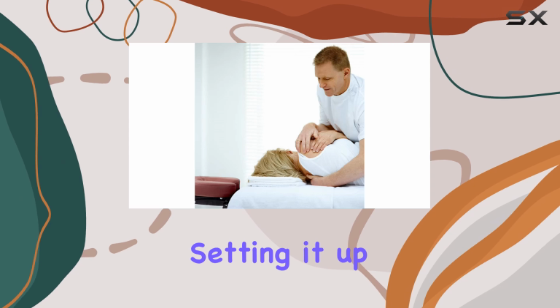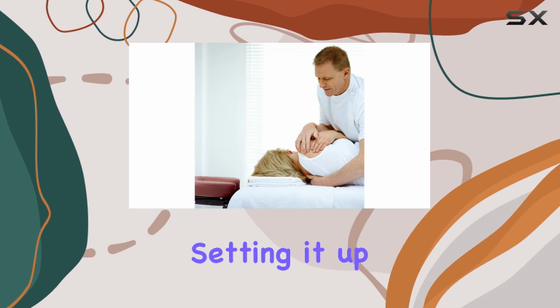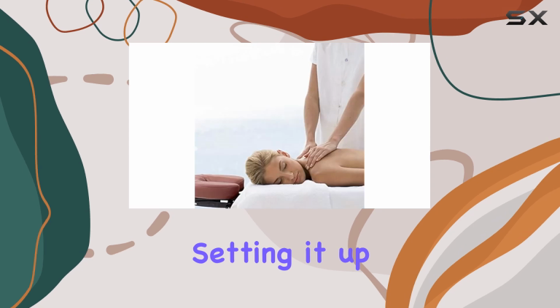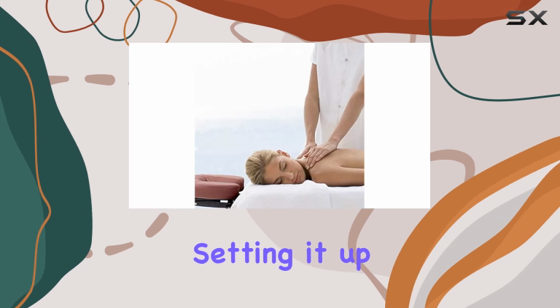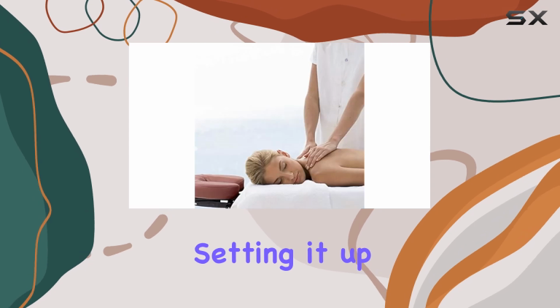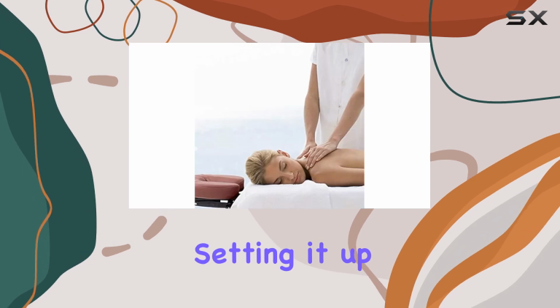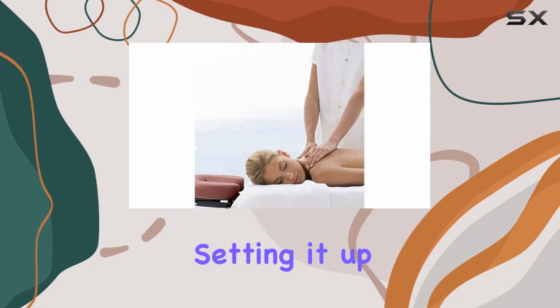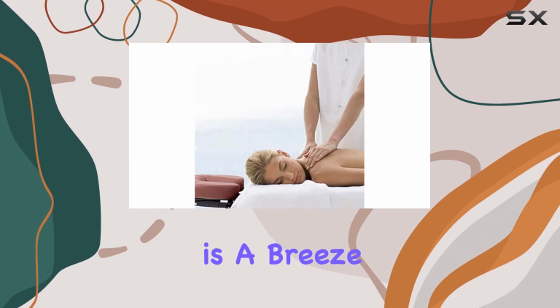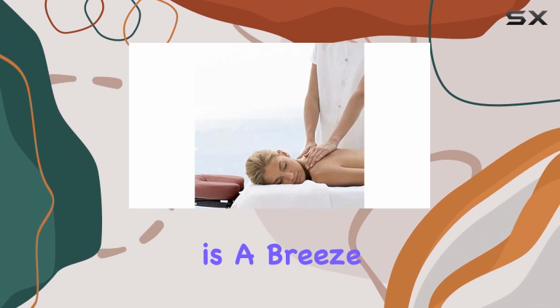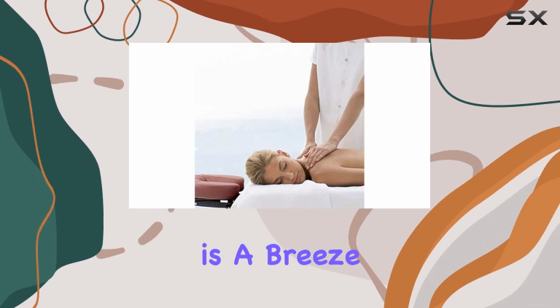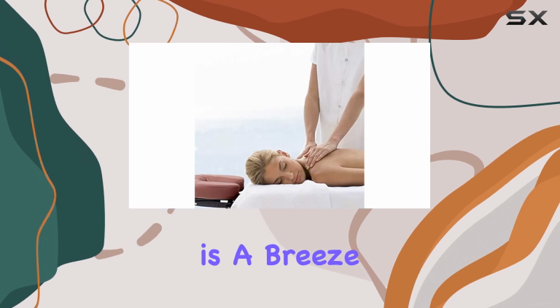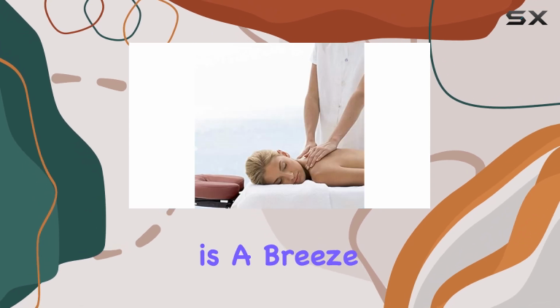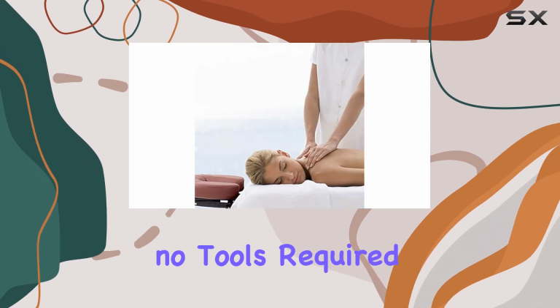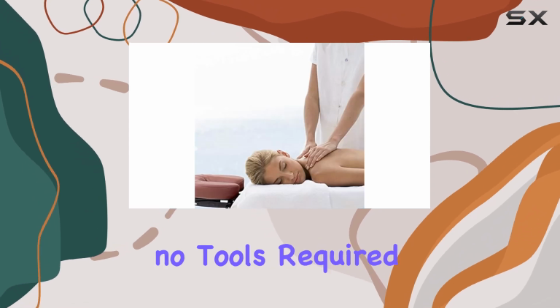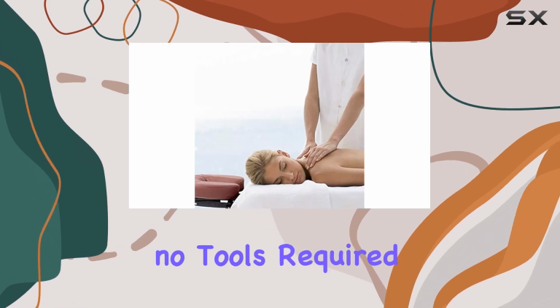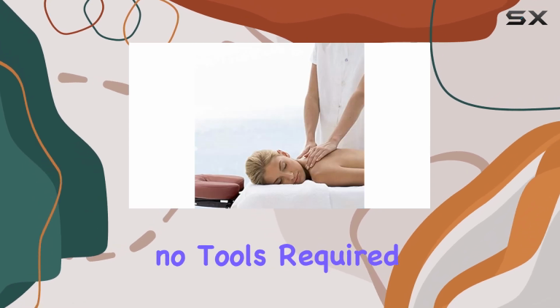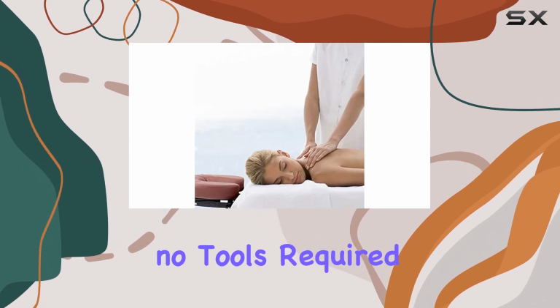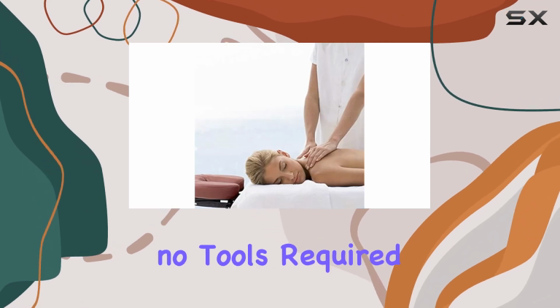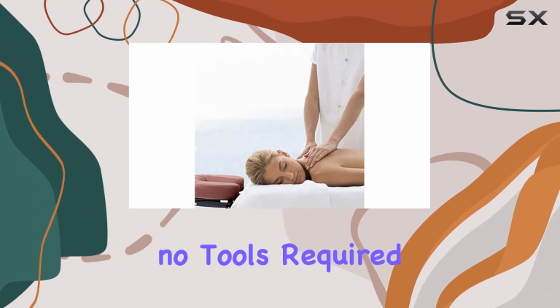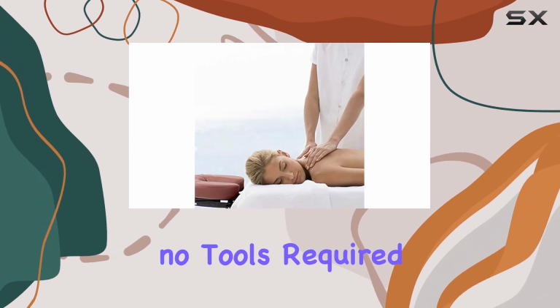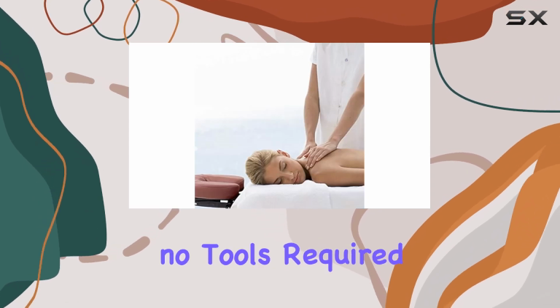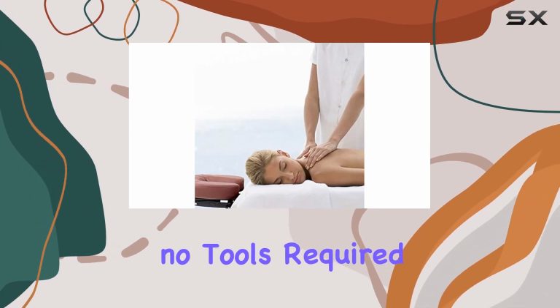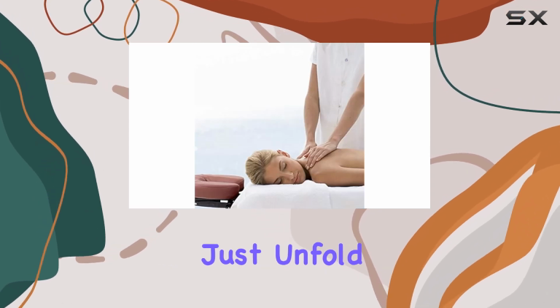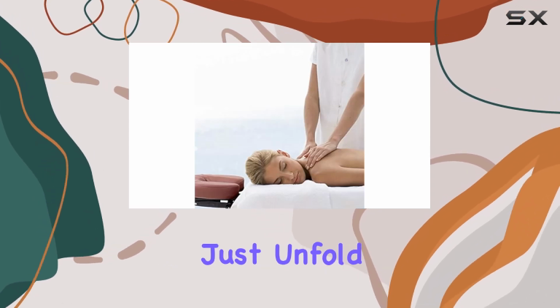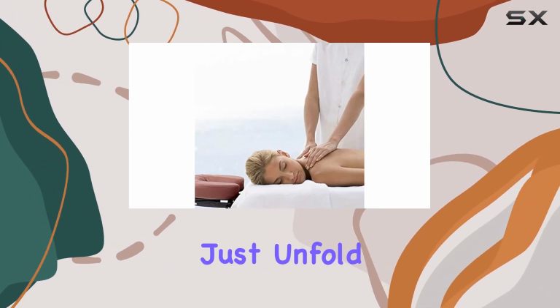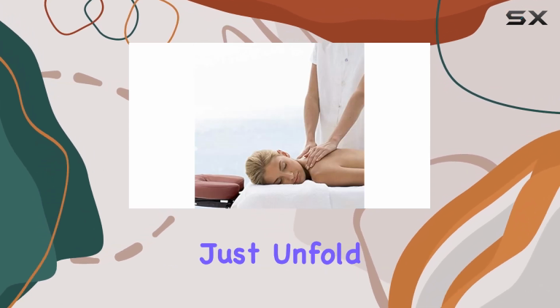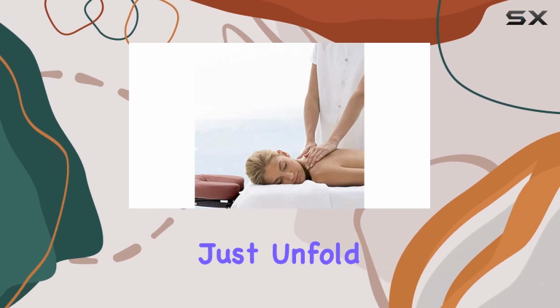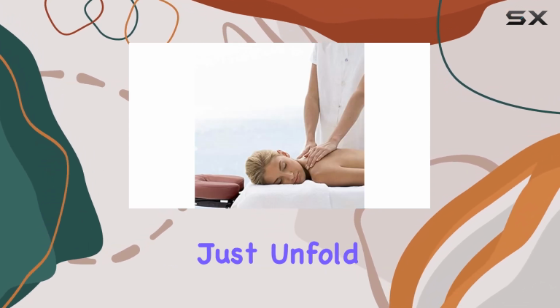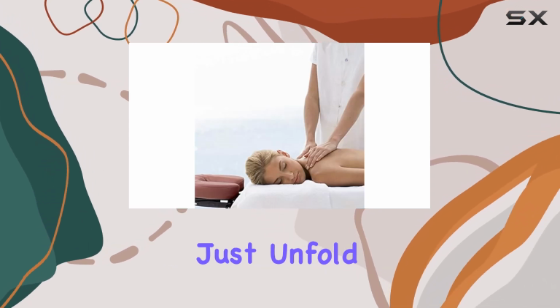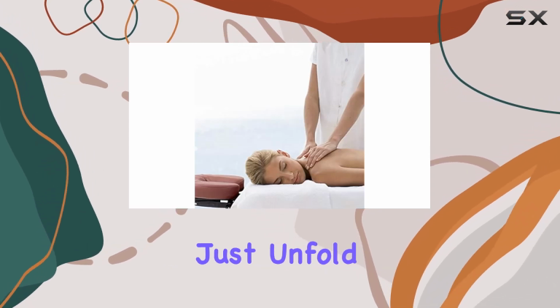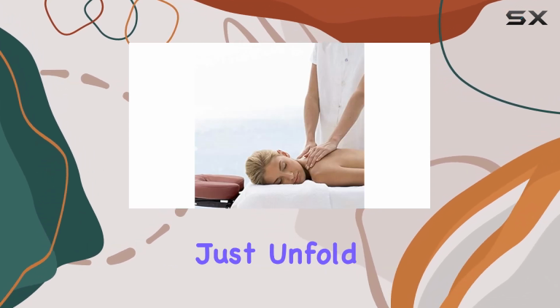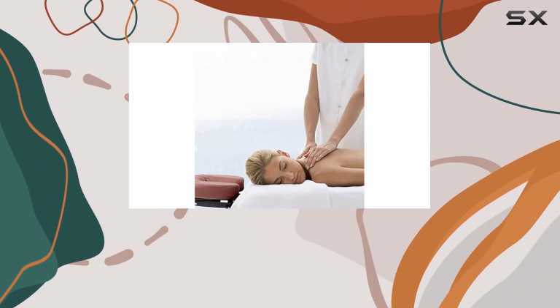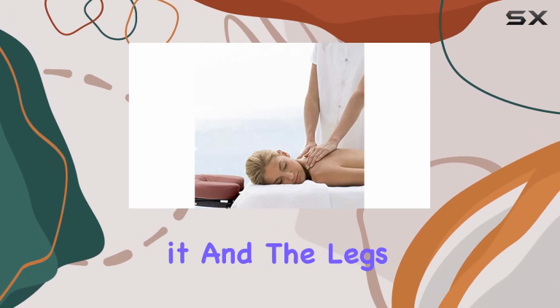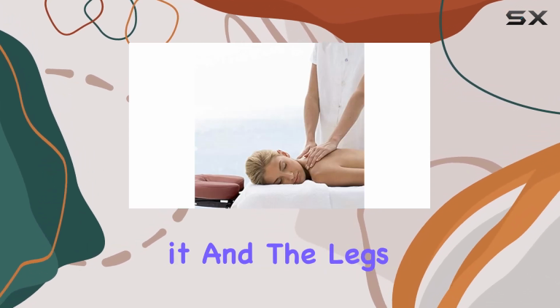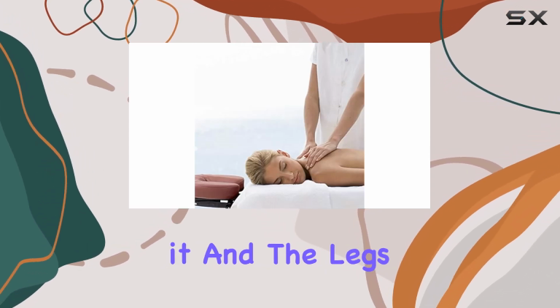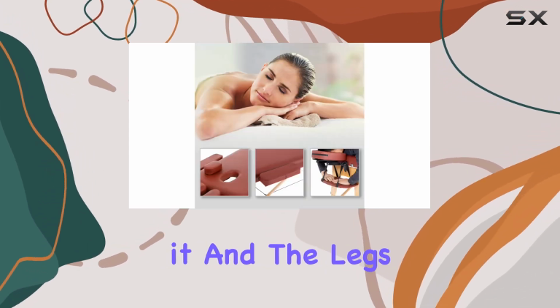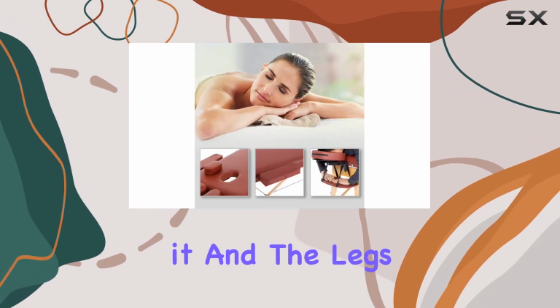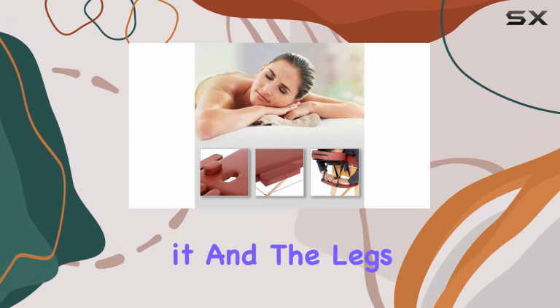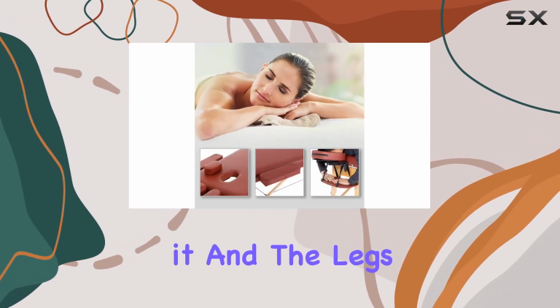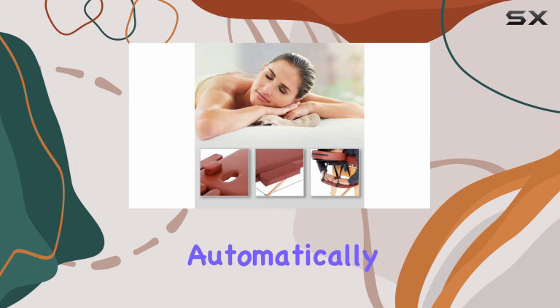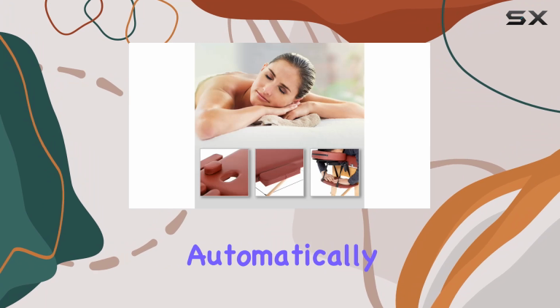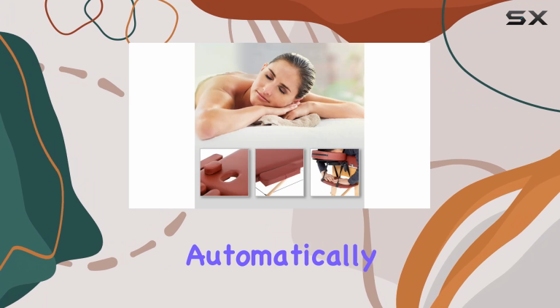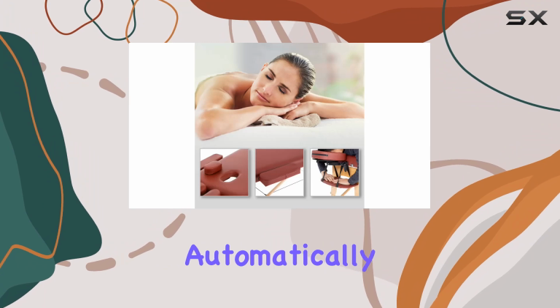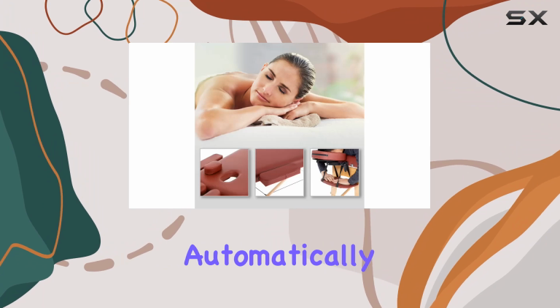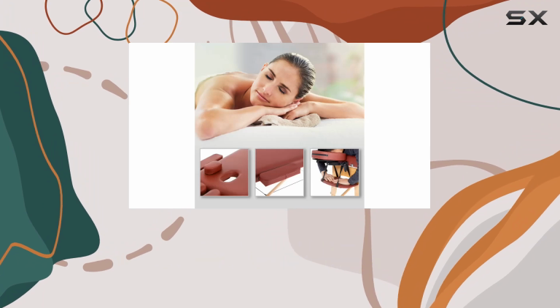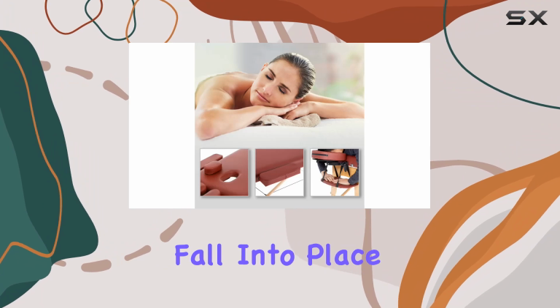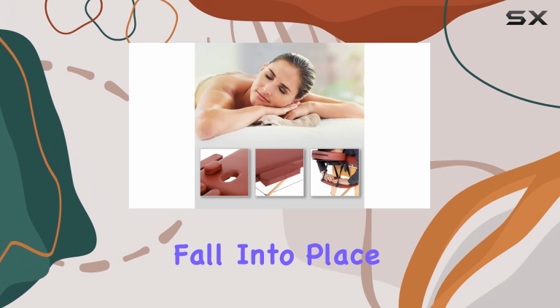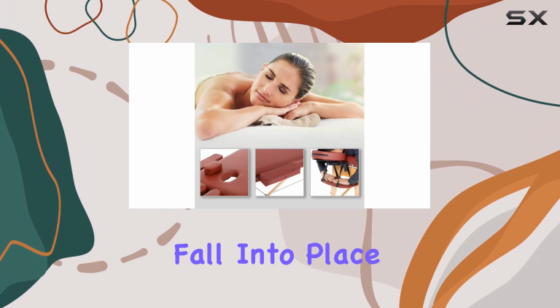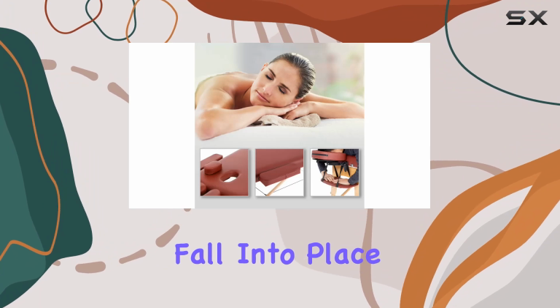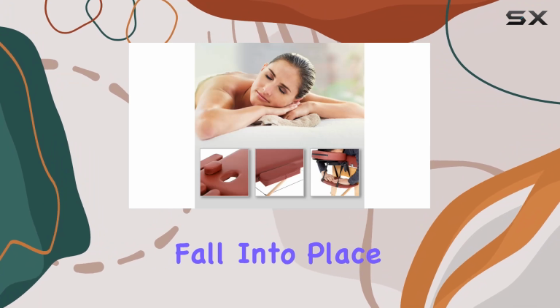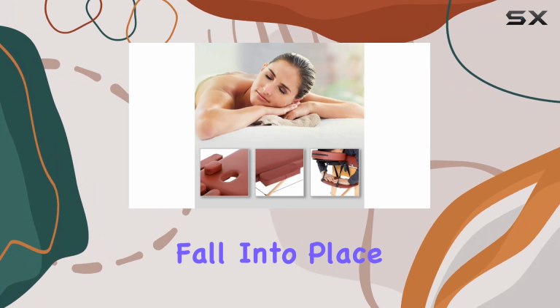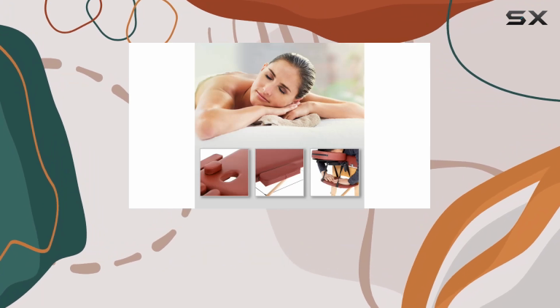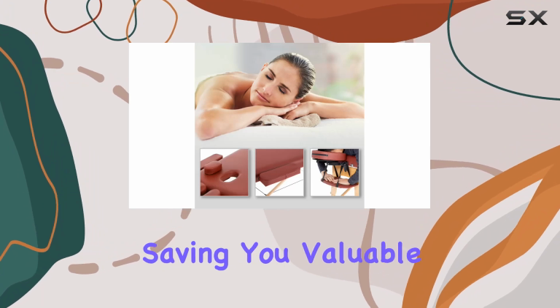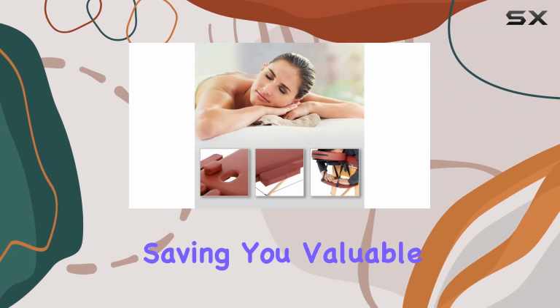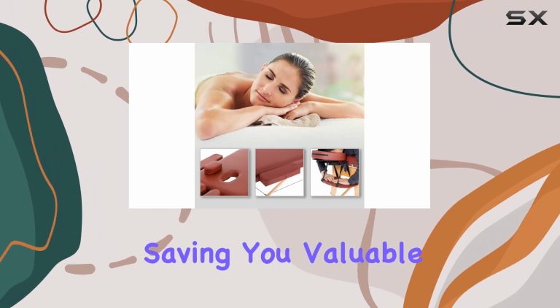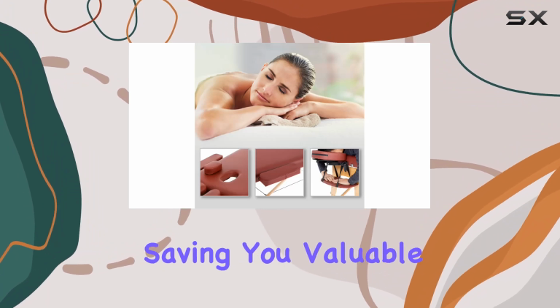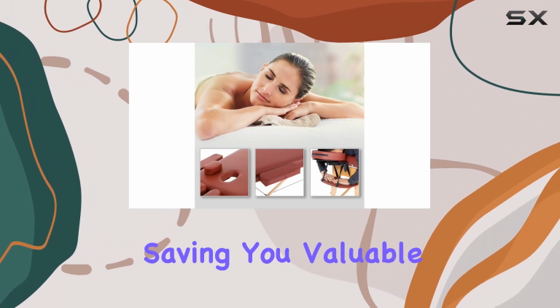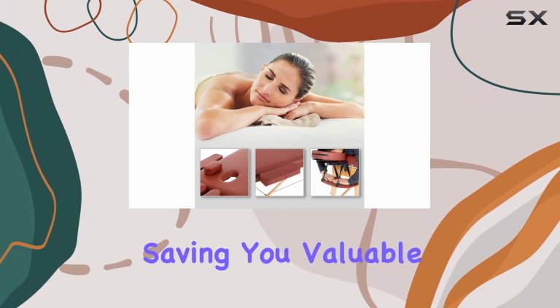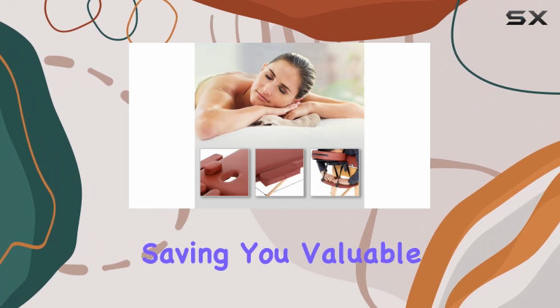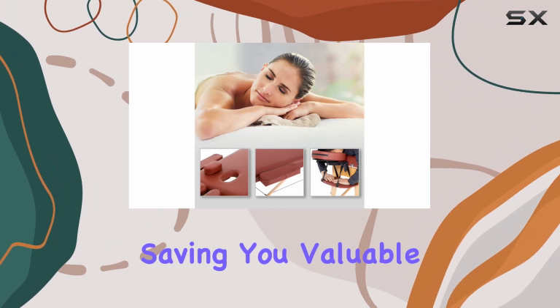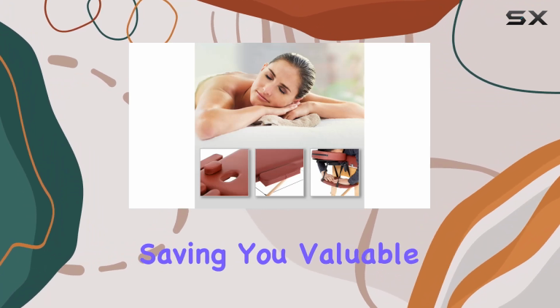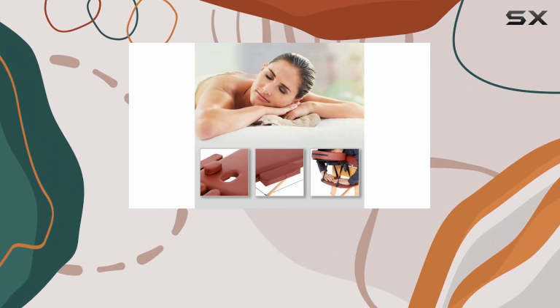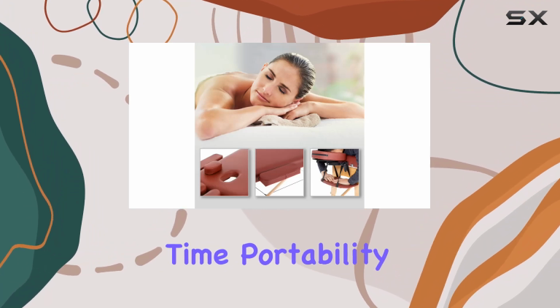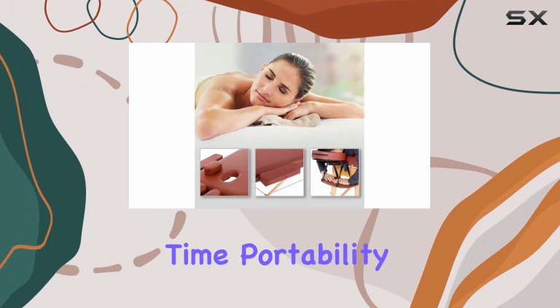Setting it up is a breeze — no tools required. Just unfold it, and the legs automatically fall into place, saving you valuable time.